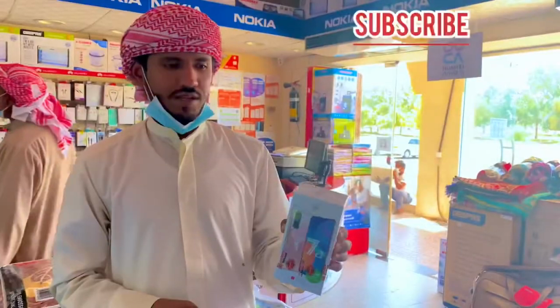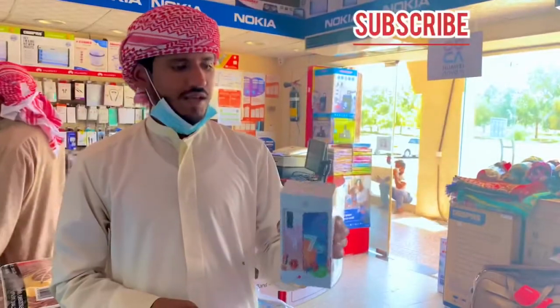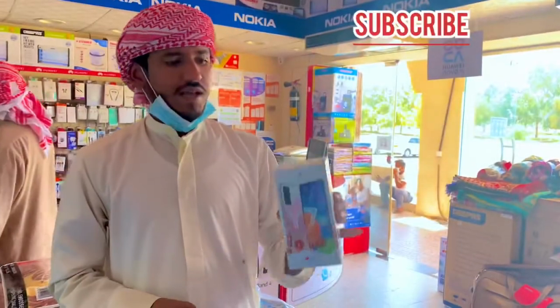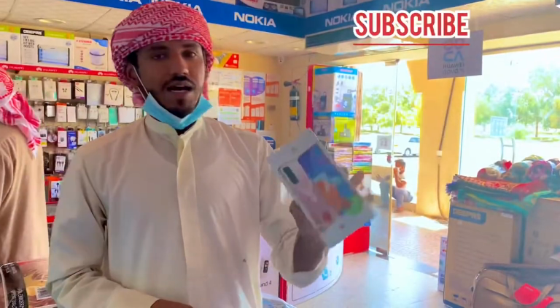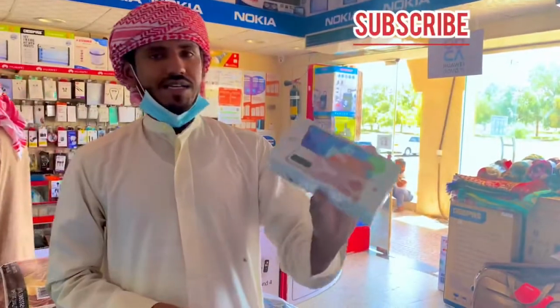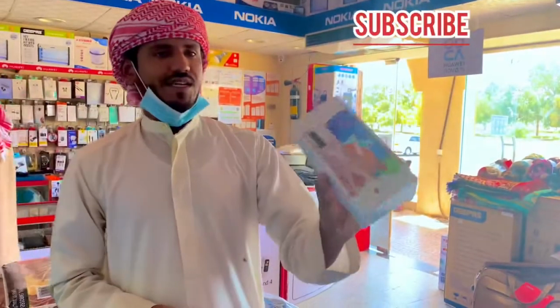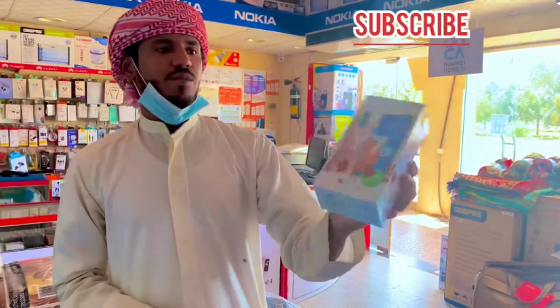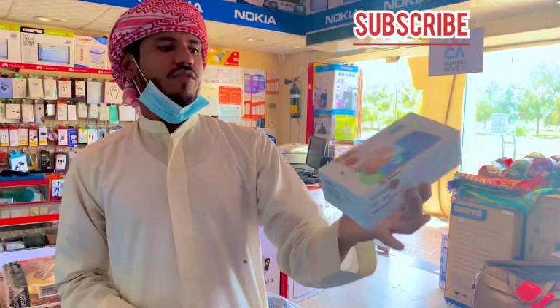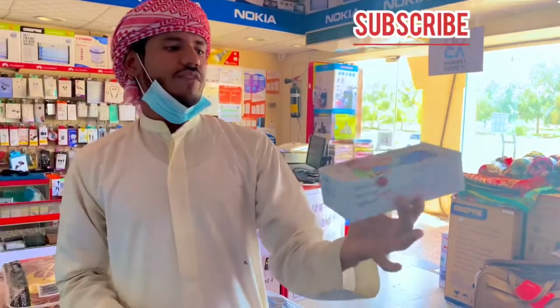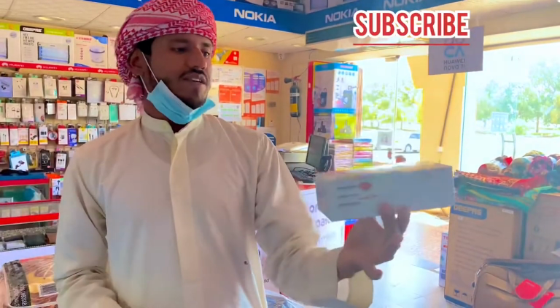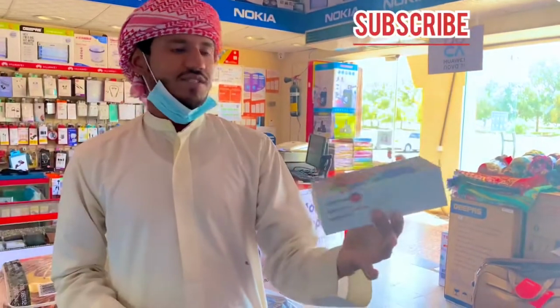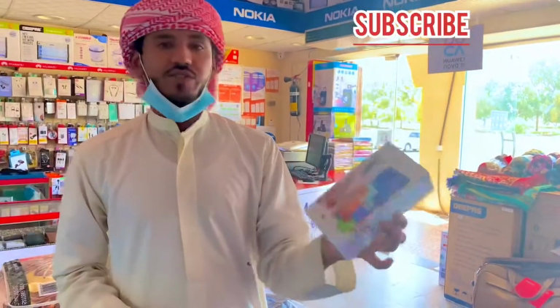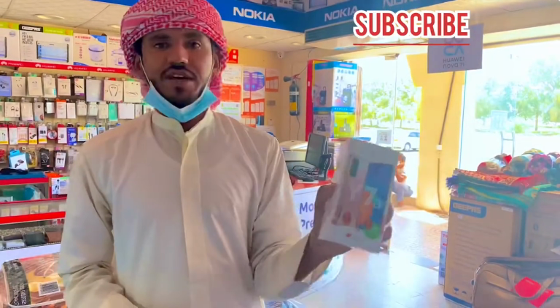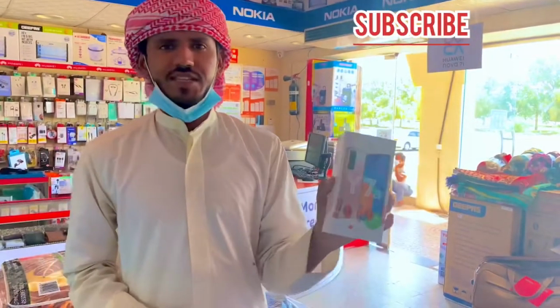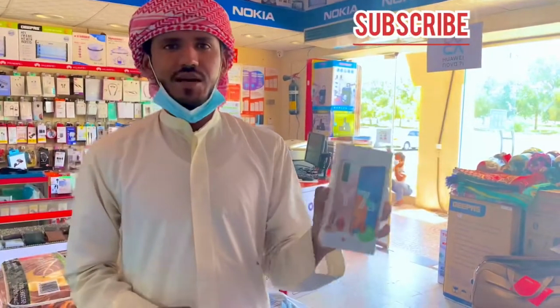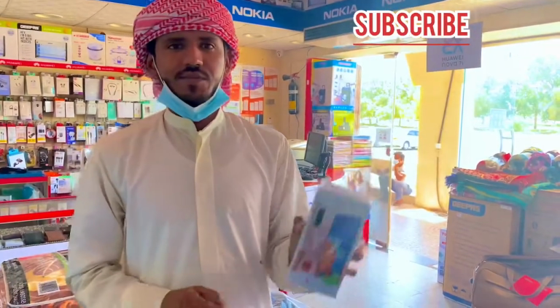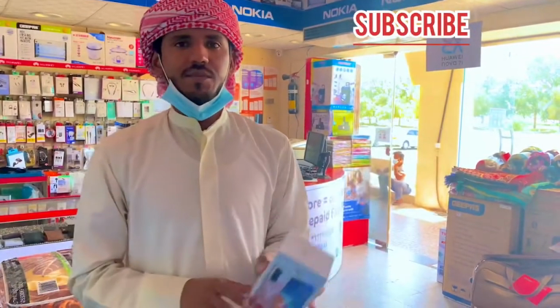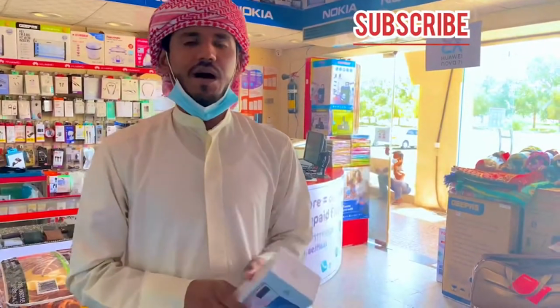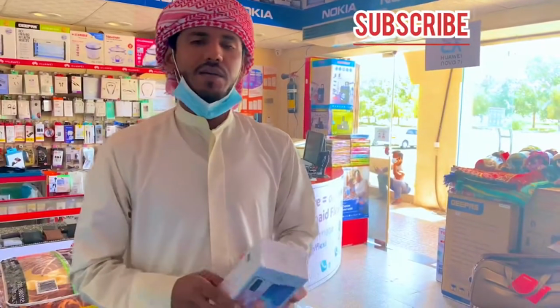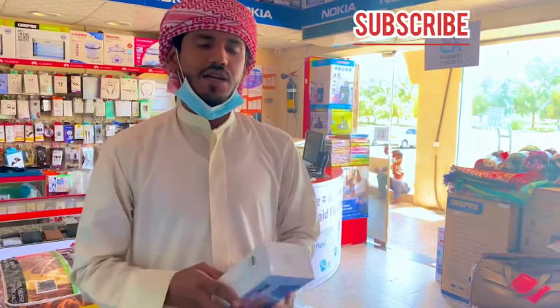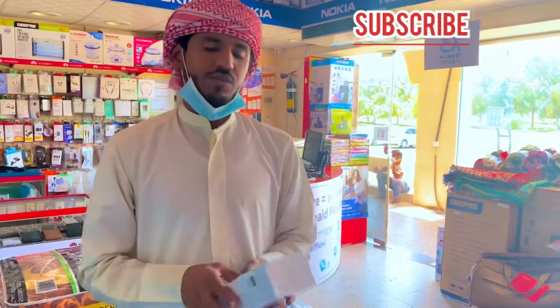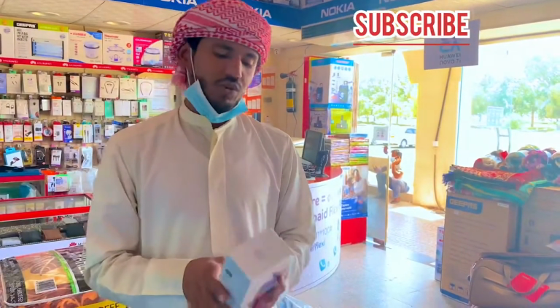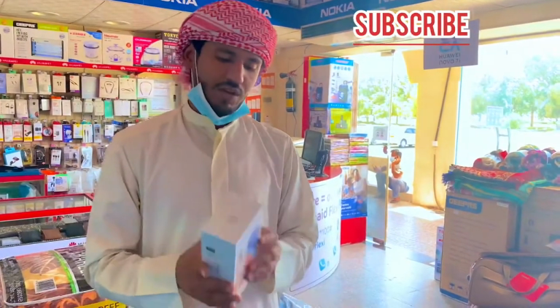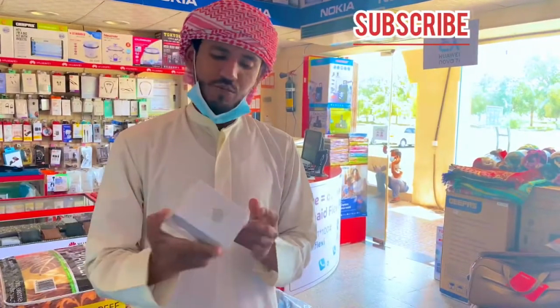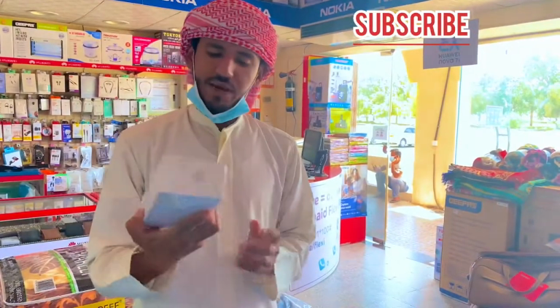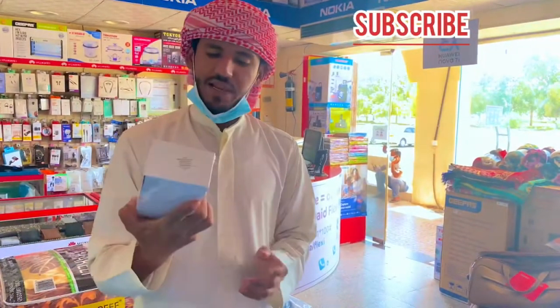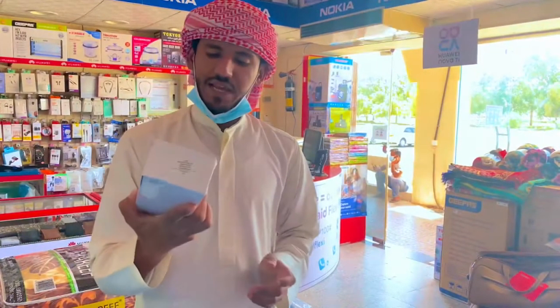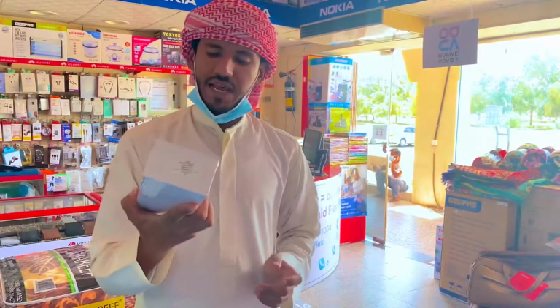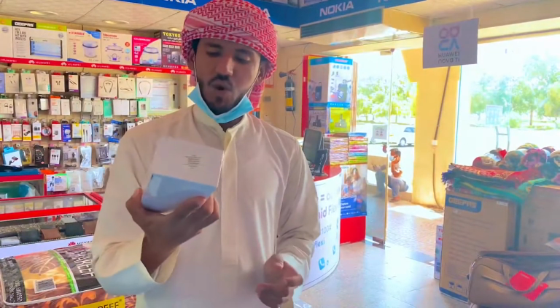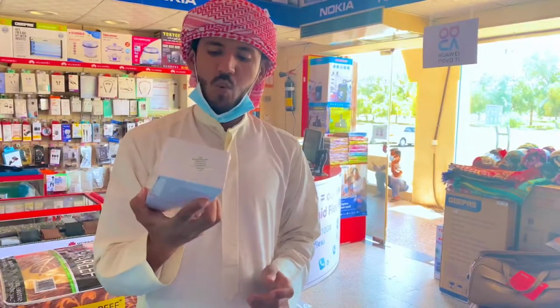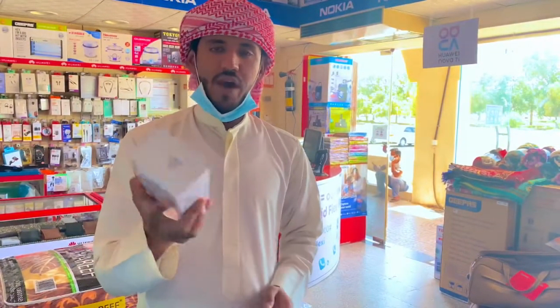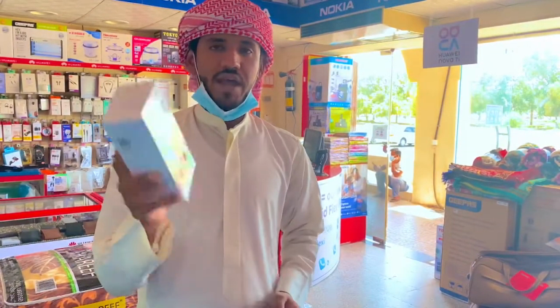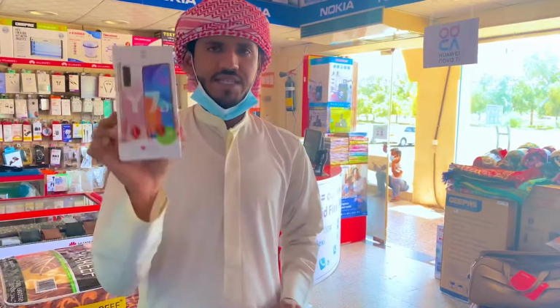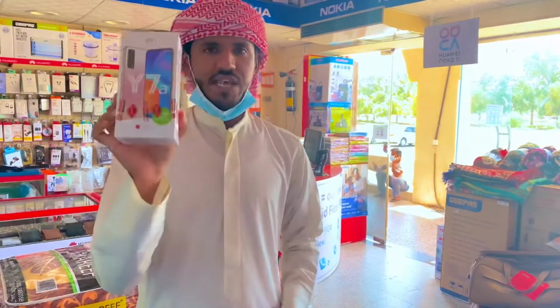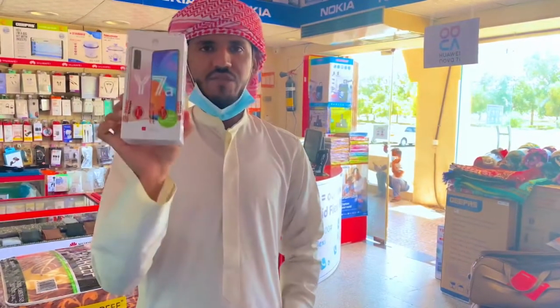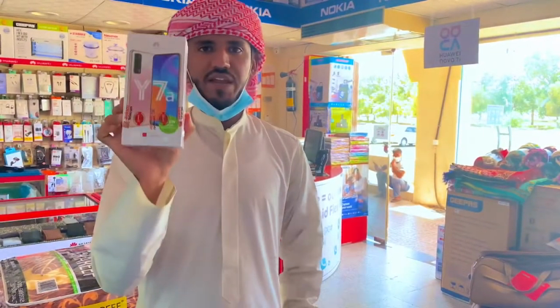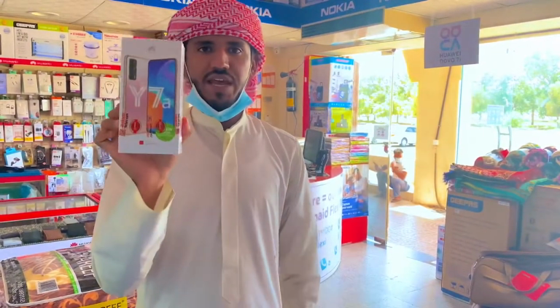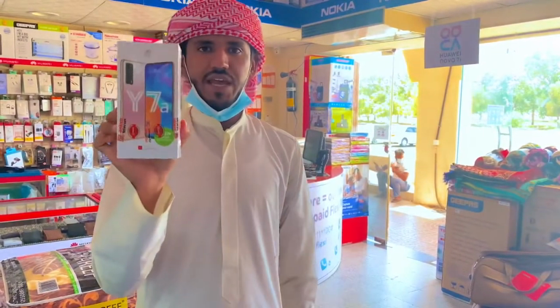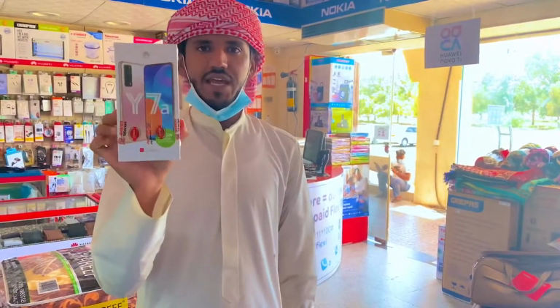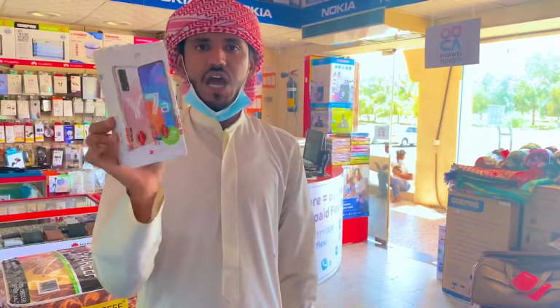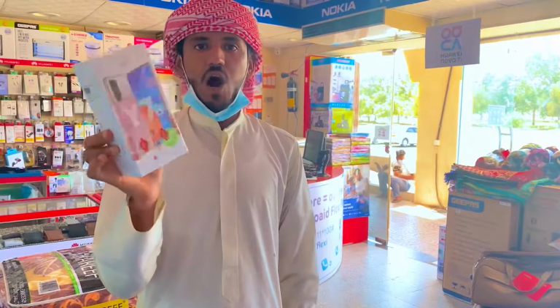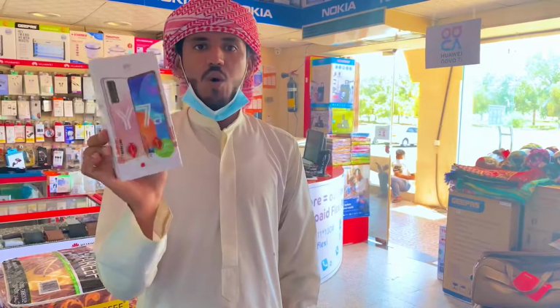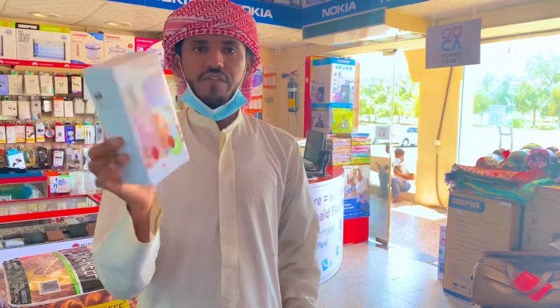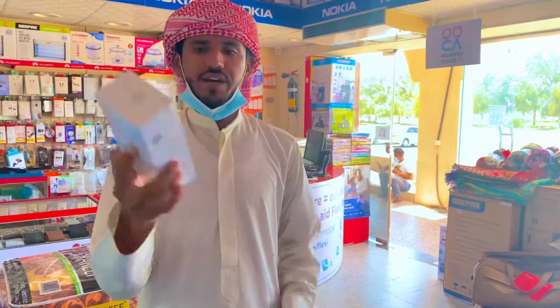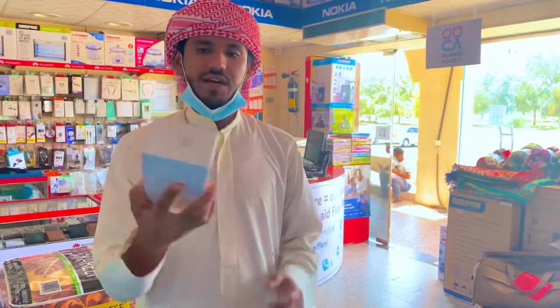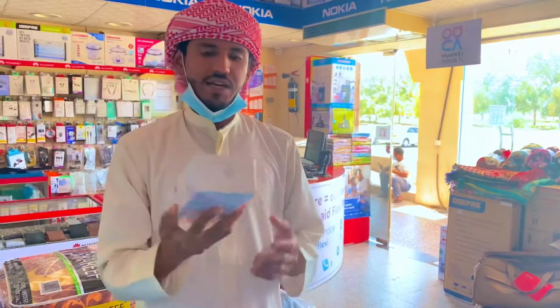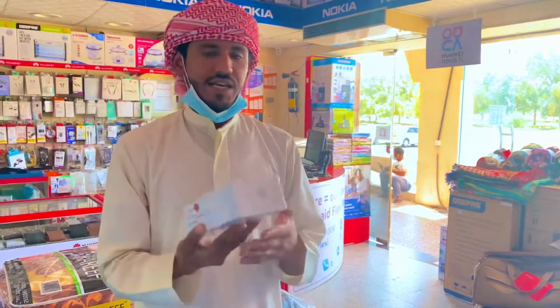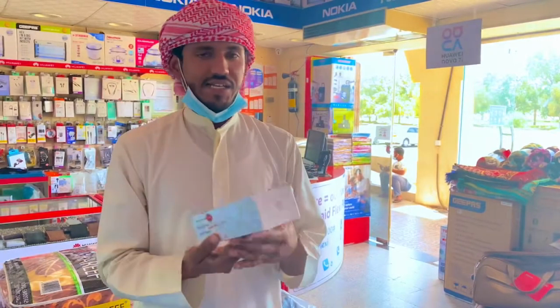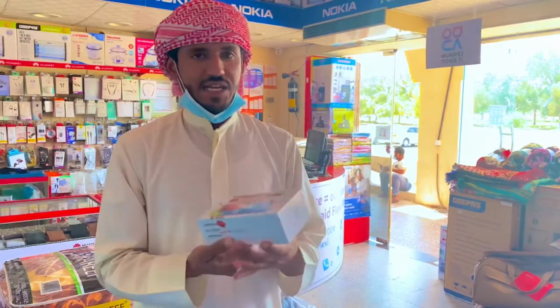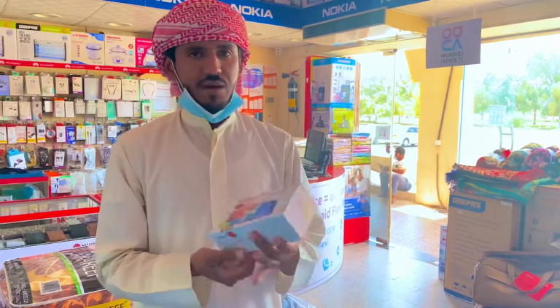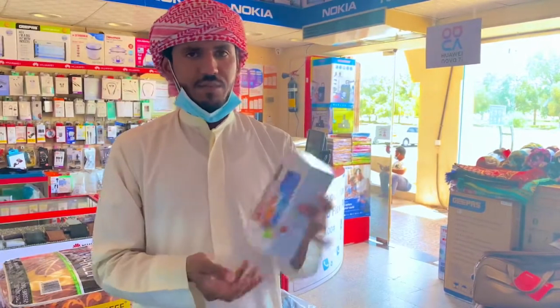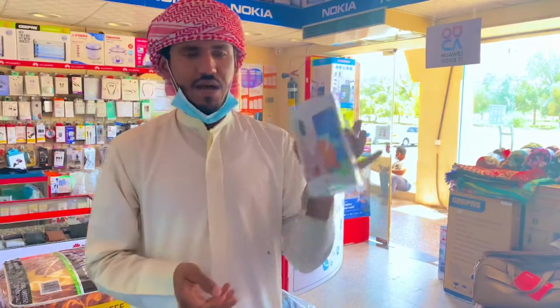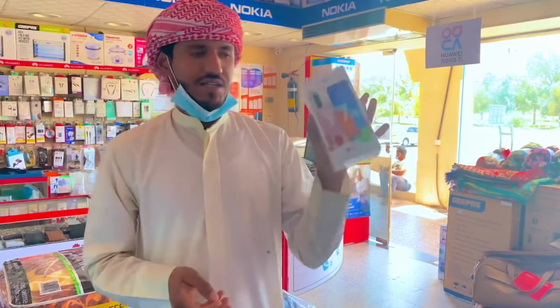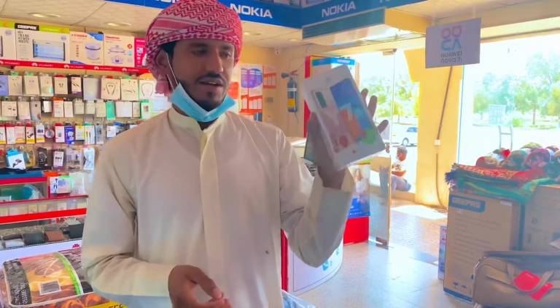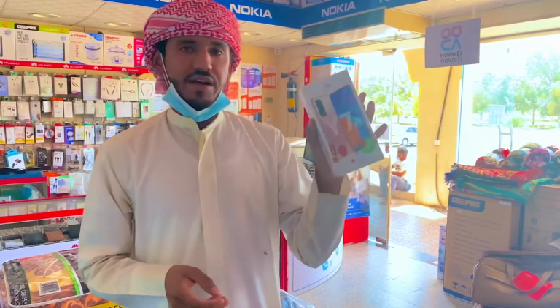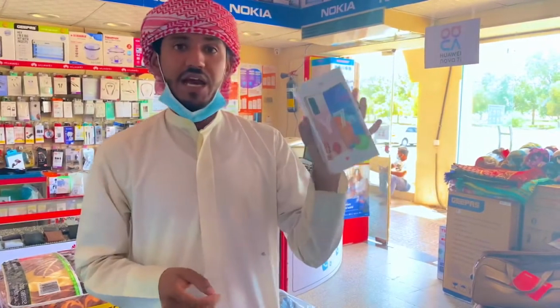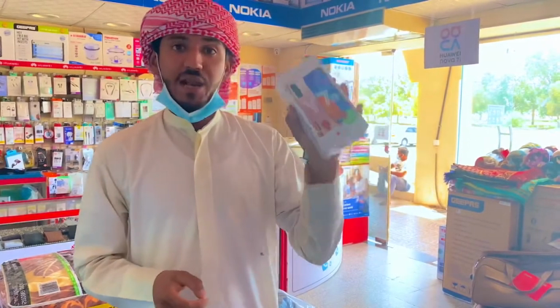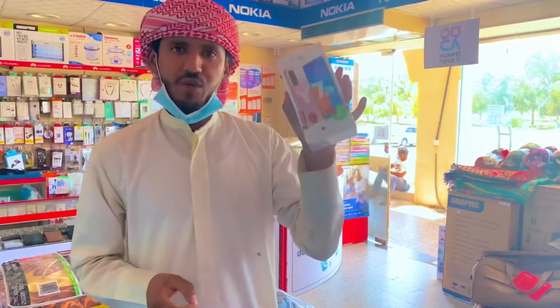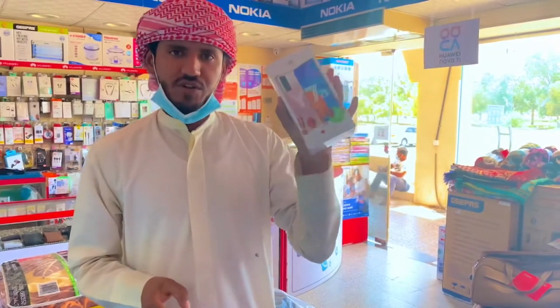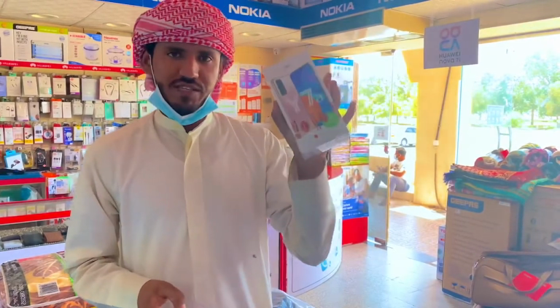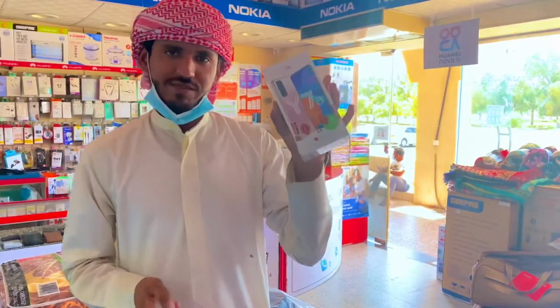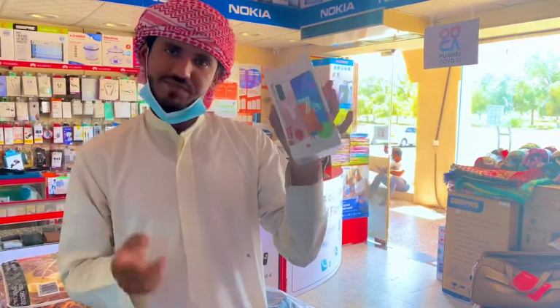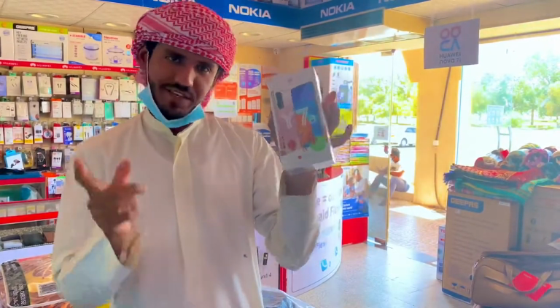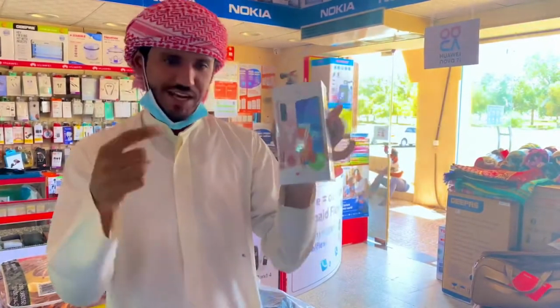Hello friends, how are you today? We have bought the Huawei Y7A. We are doing an unboxing today. Let's show you.